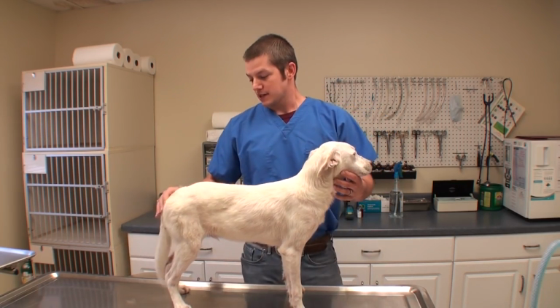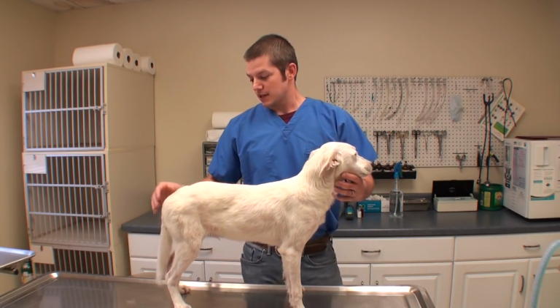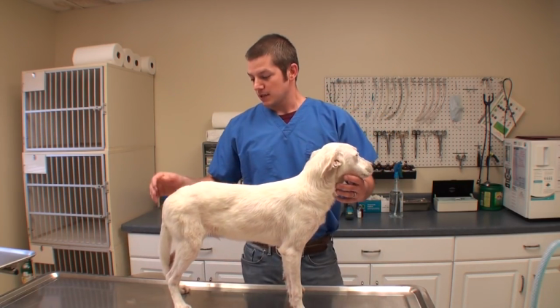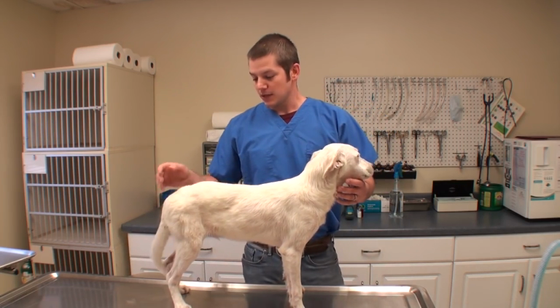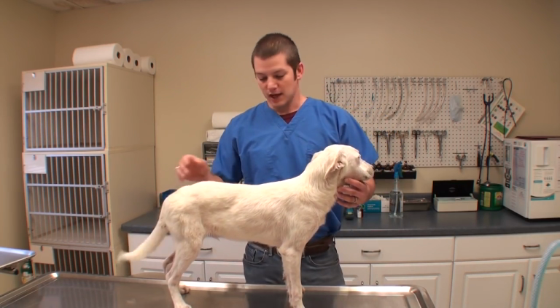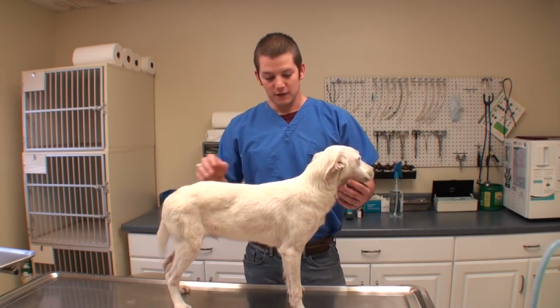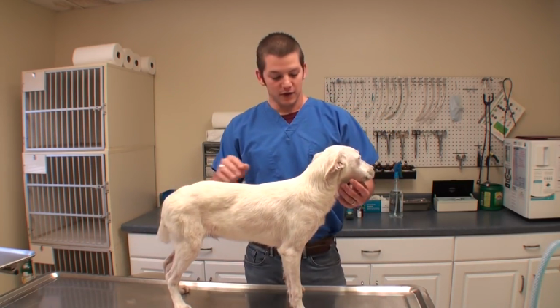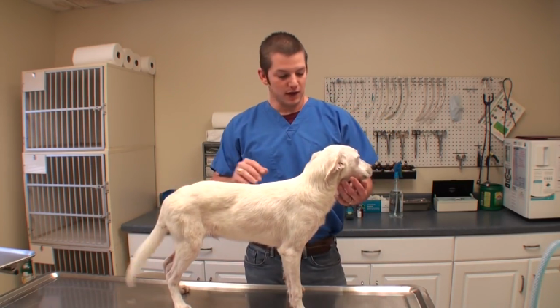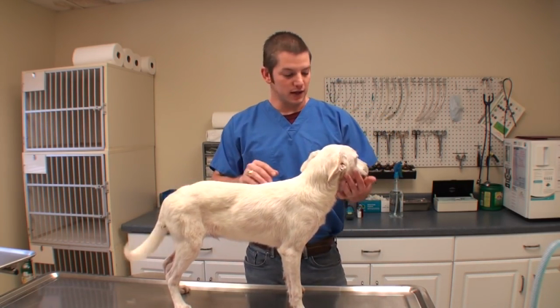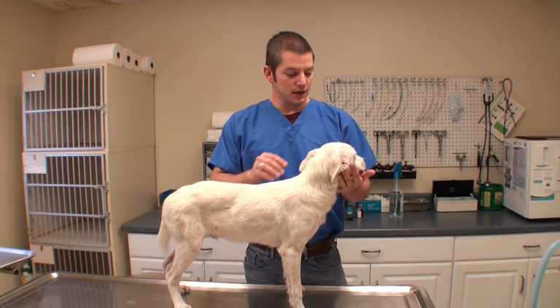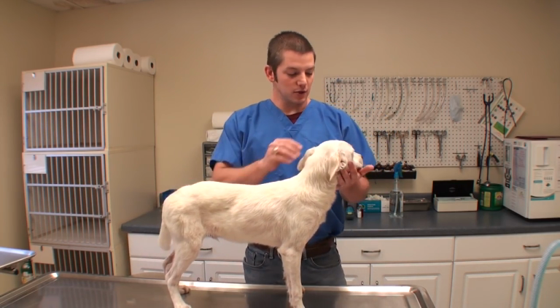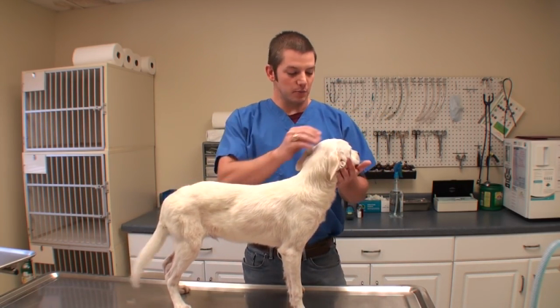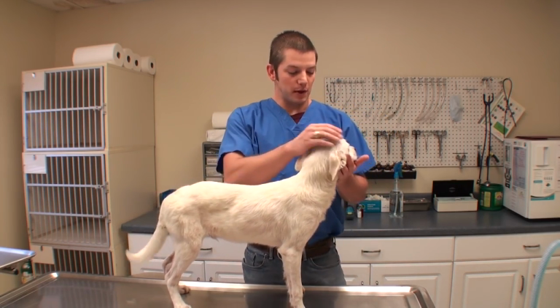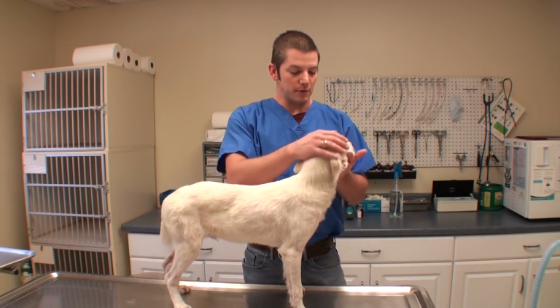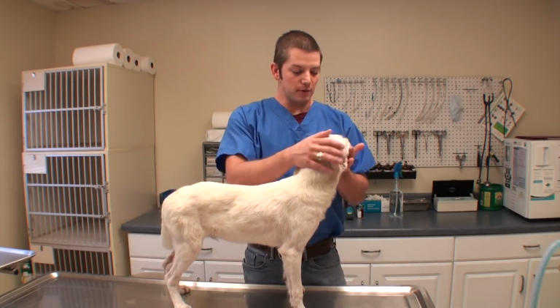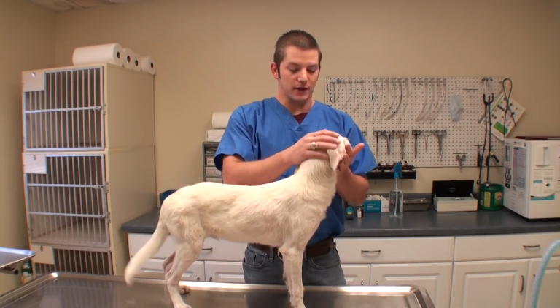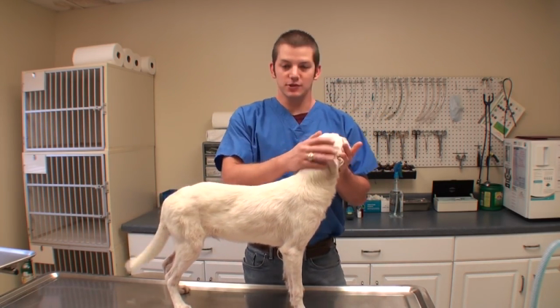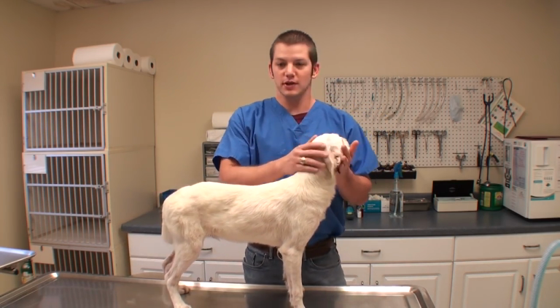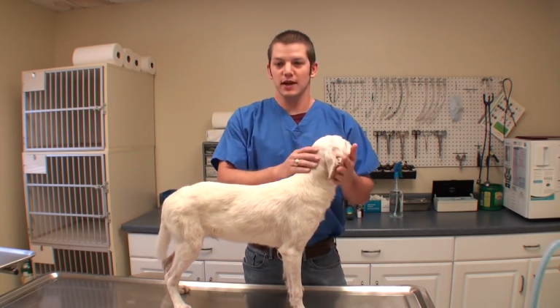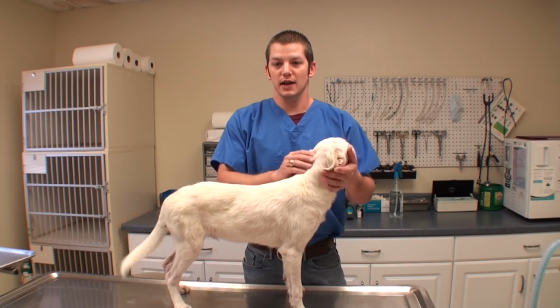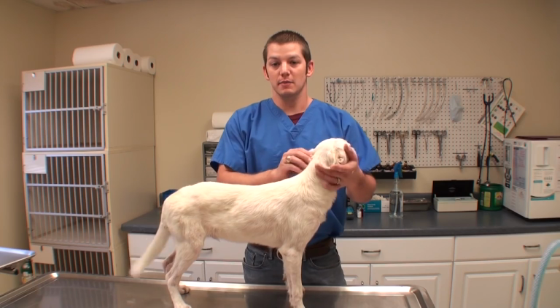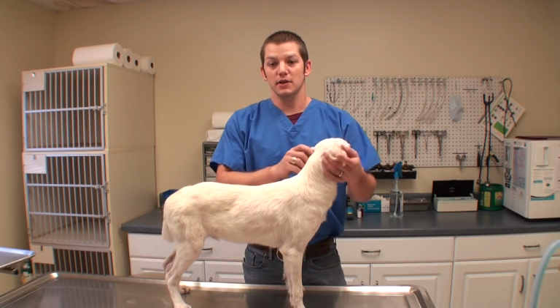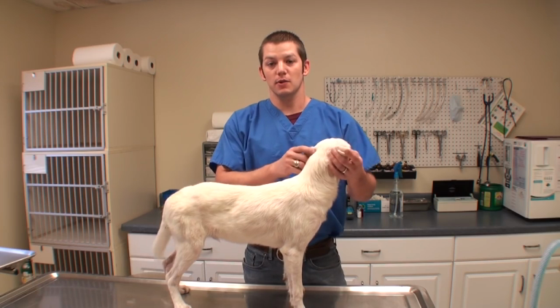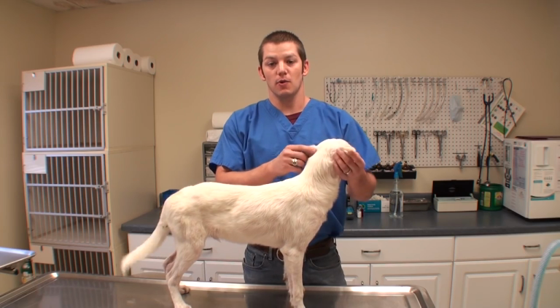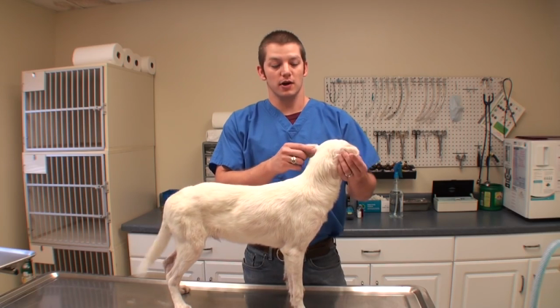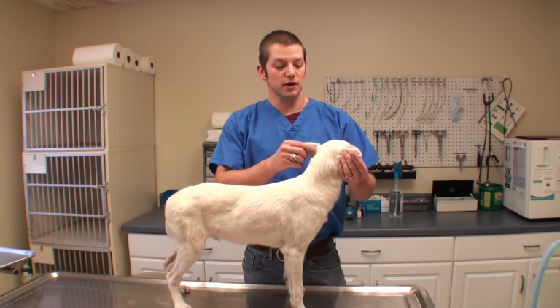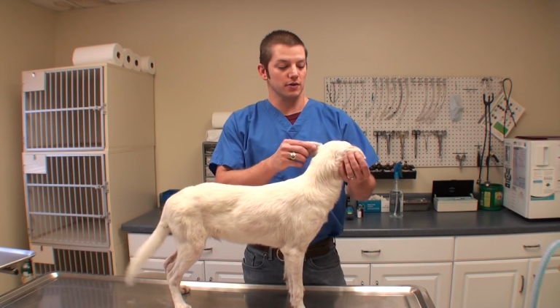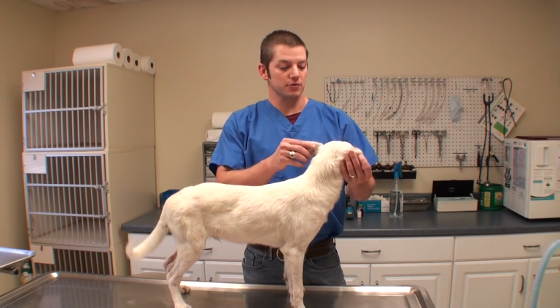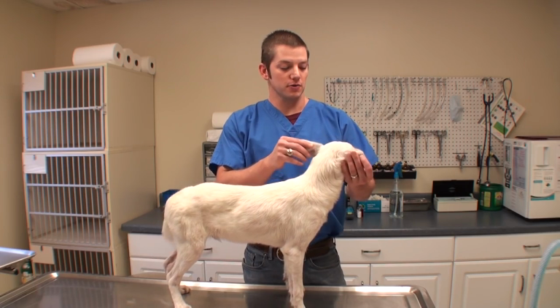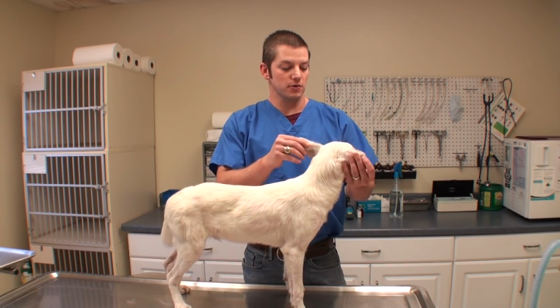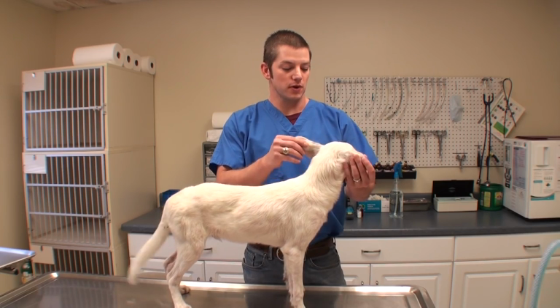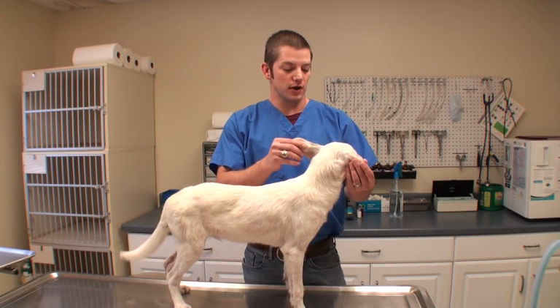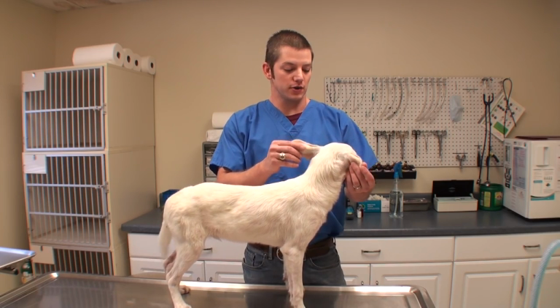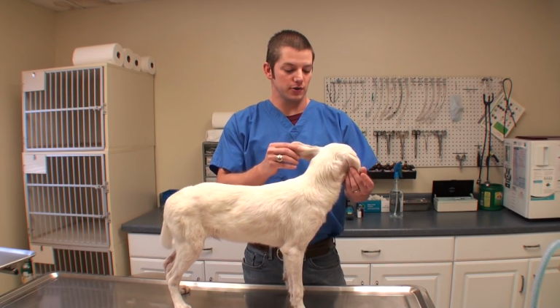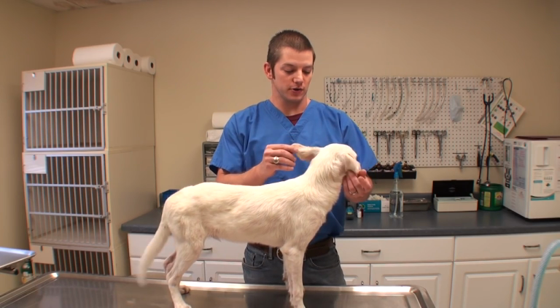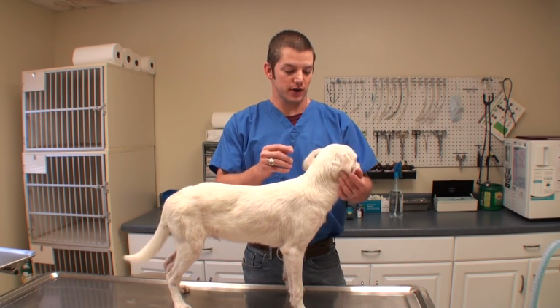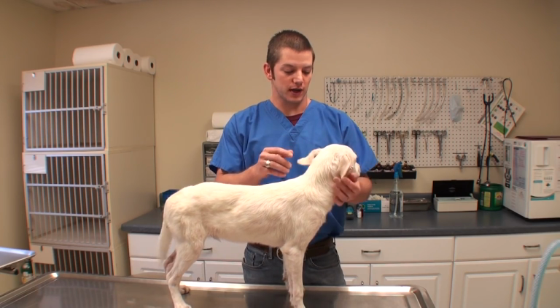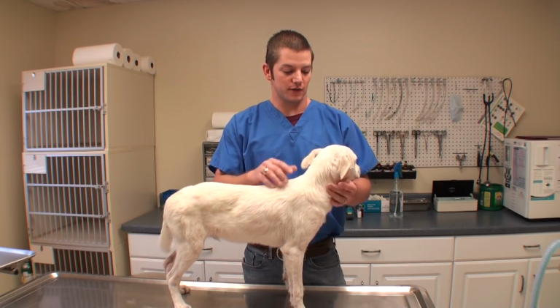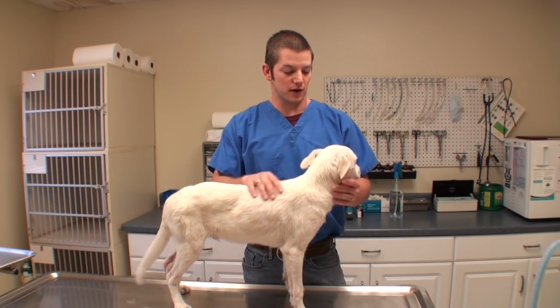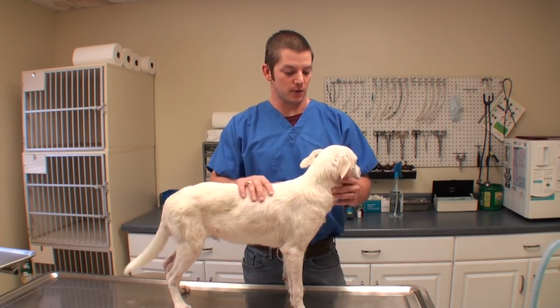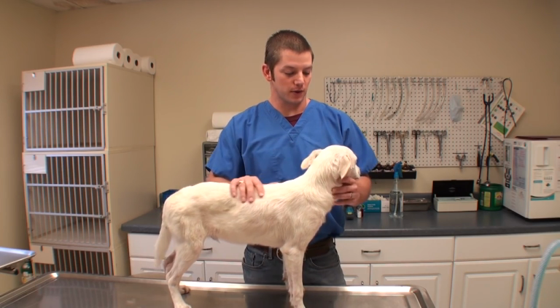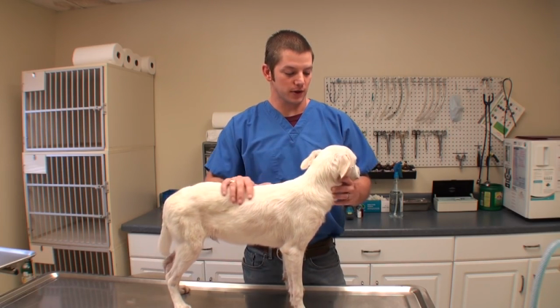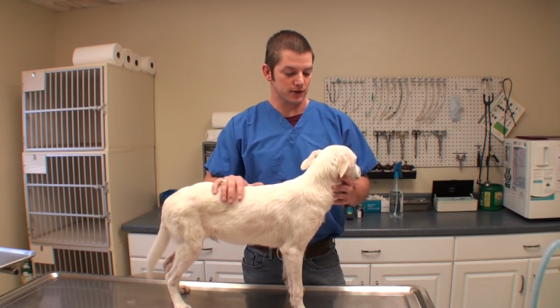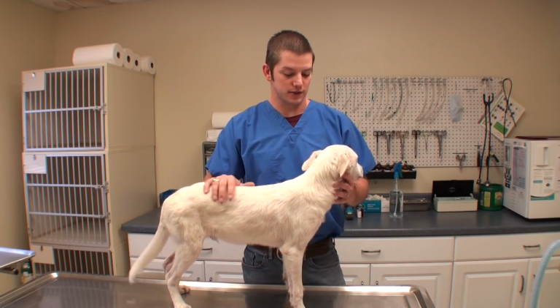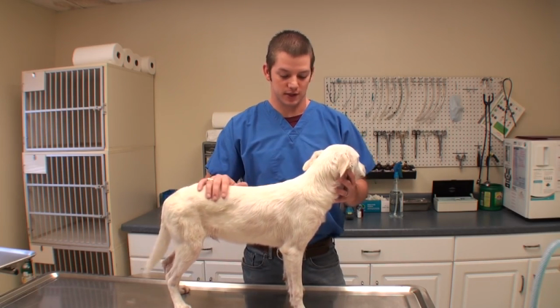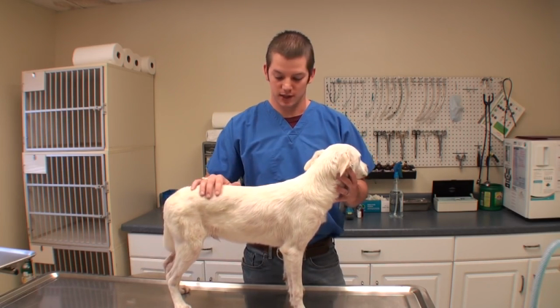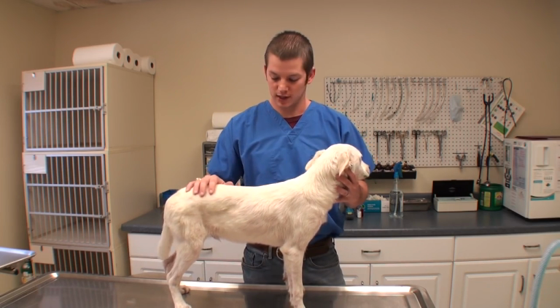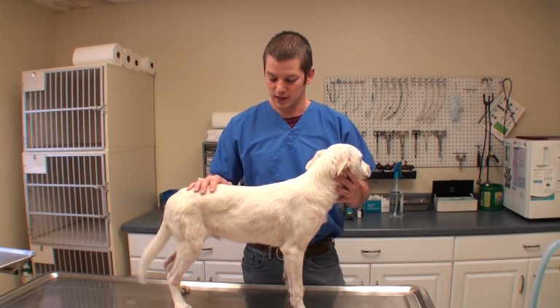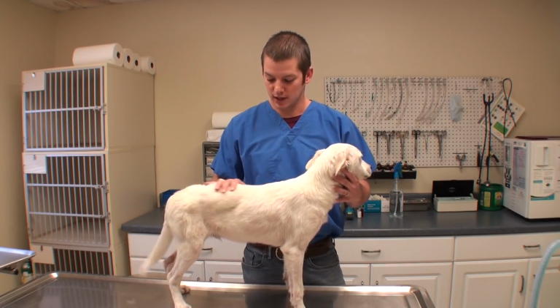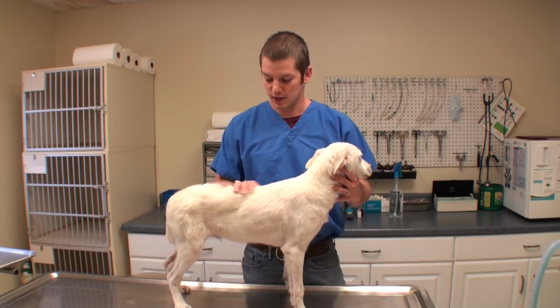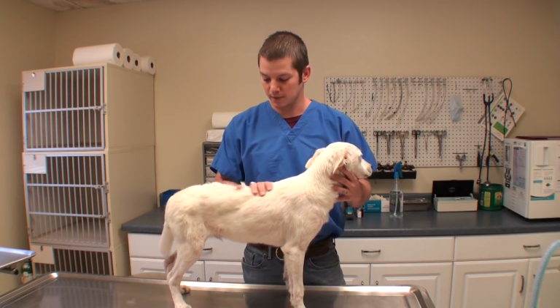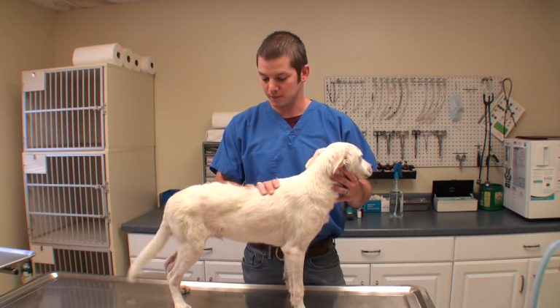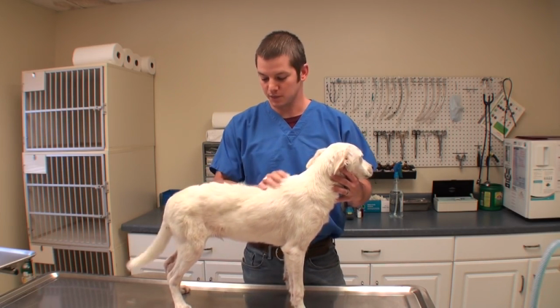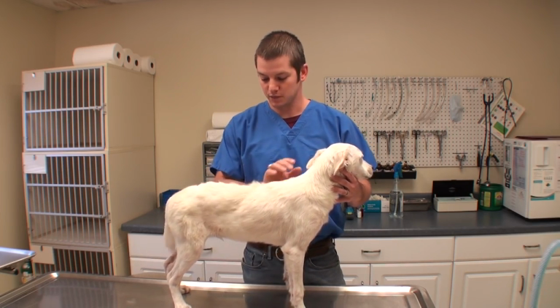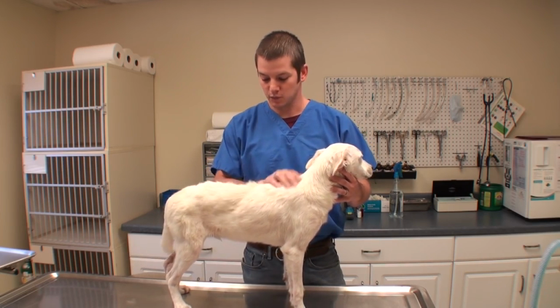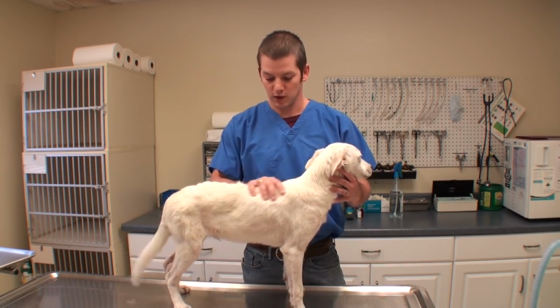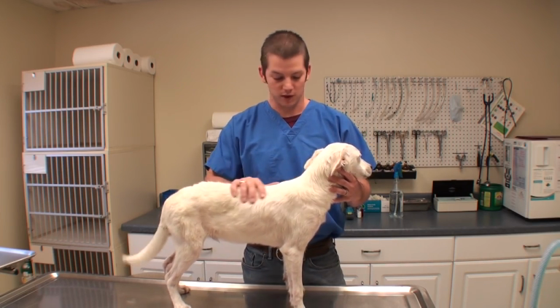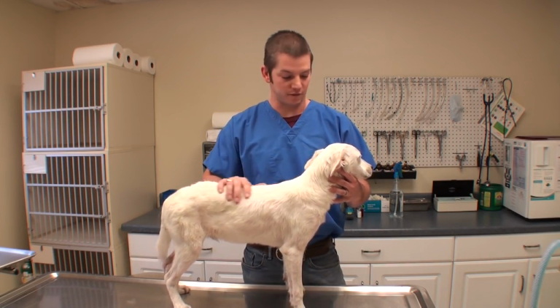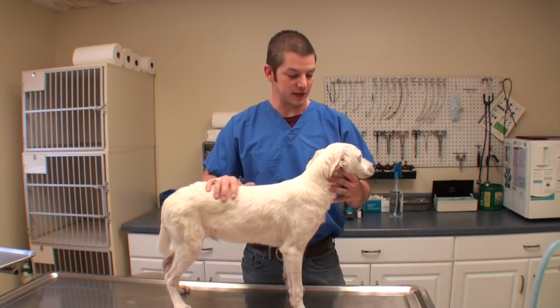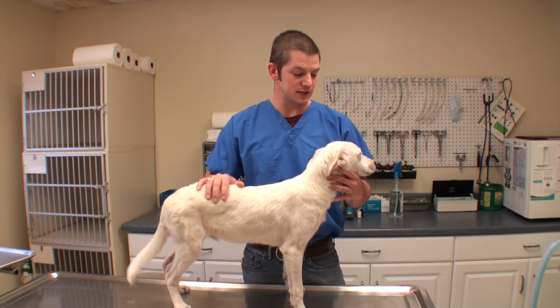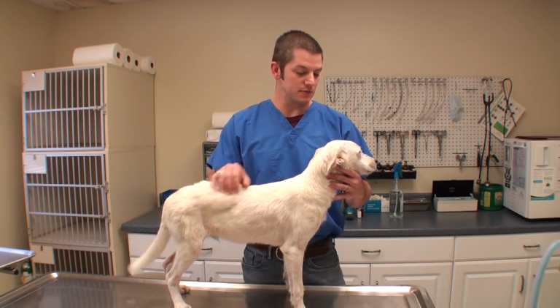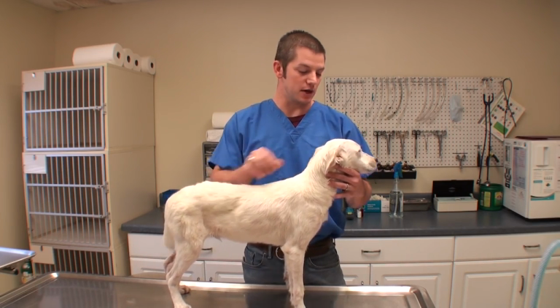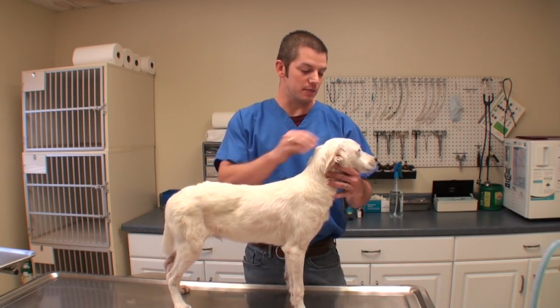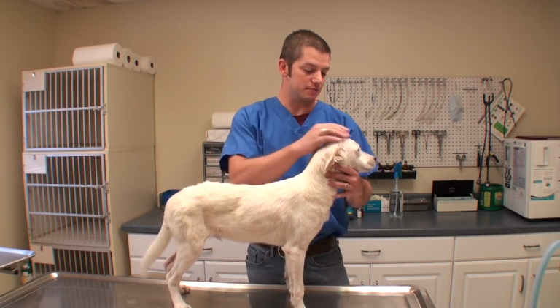Basically we have a little puppy, Roger, and I'm going to walk you all through a neuter, kind of how it works. And we're going to fix him up.